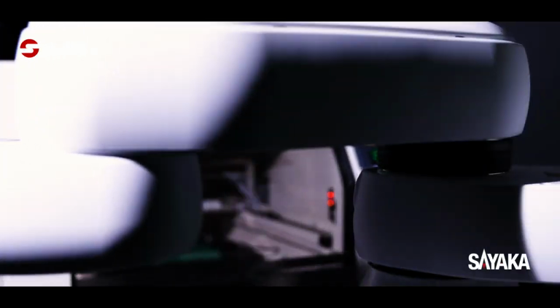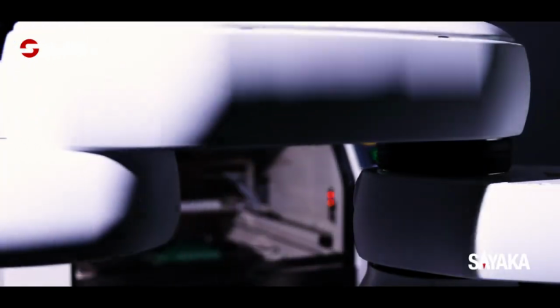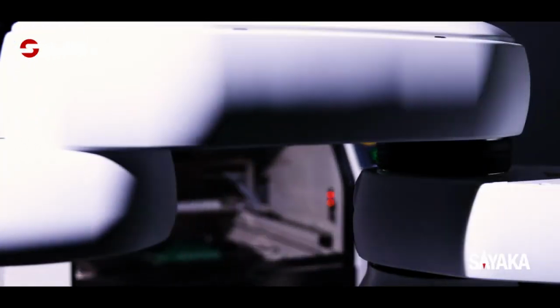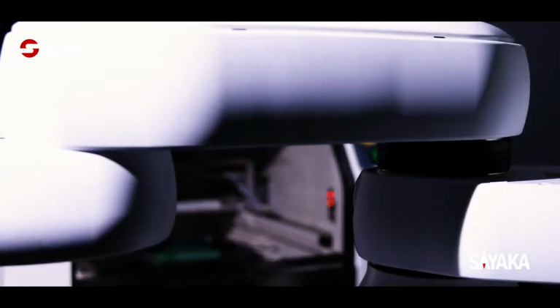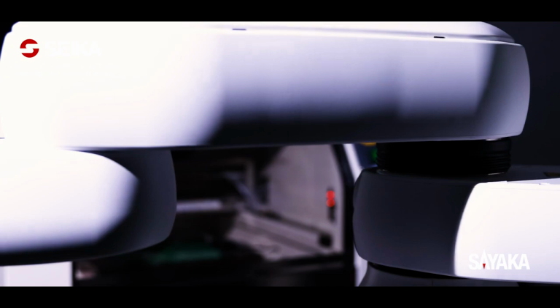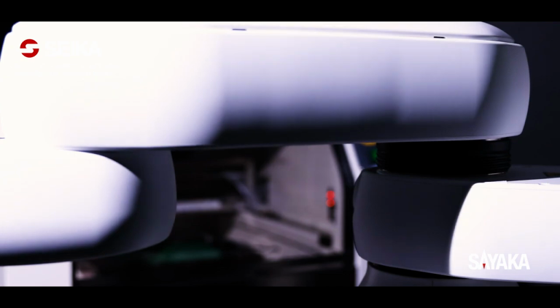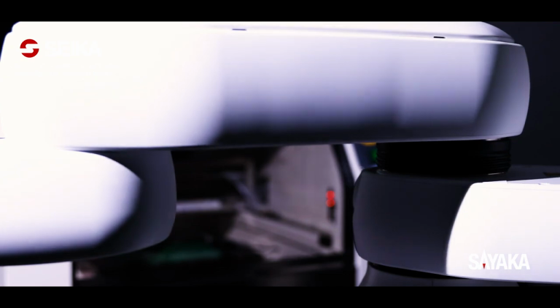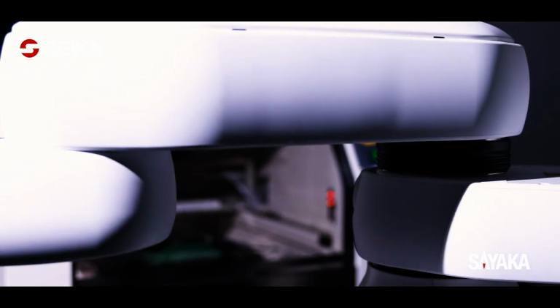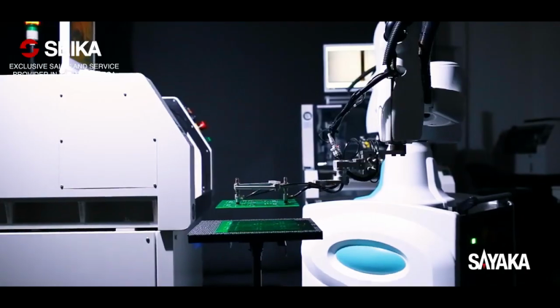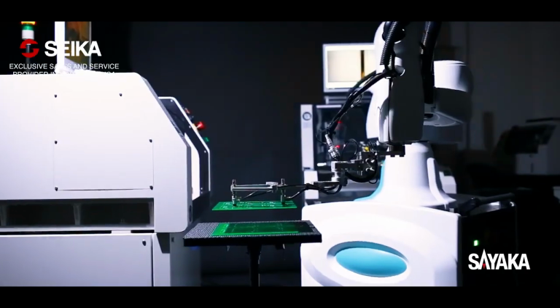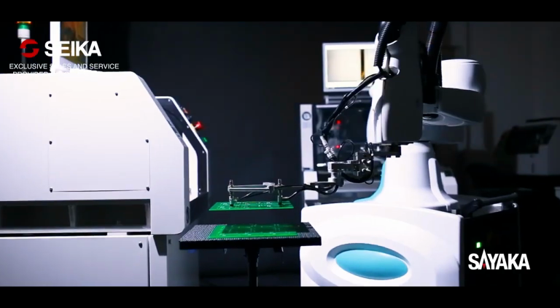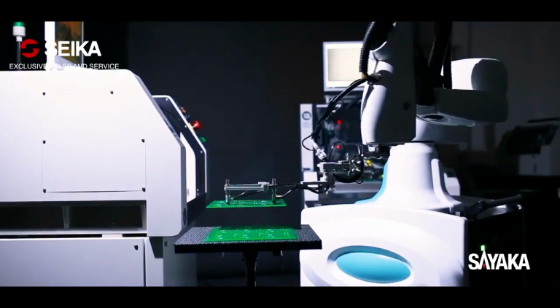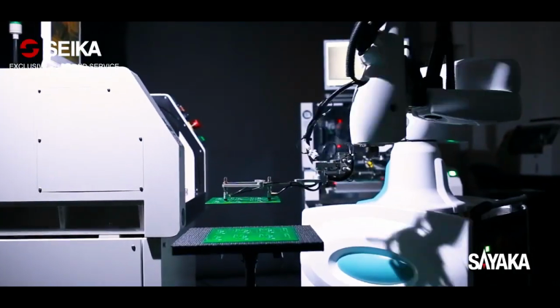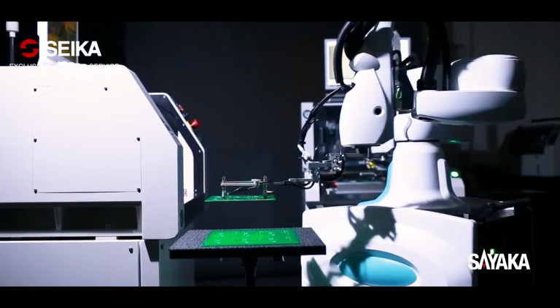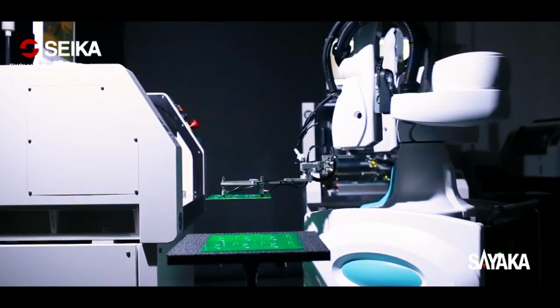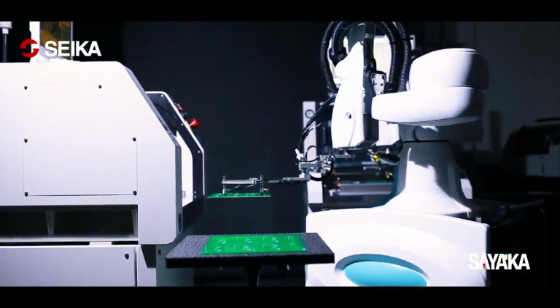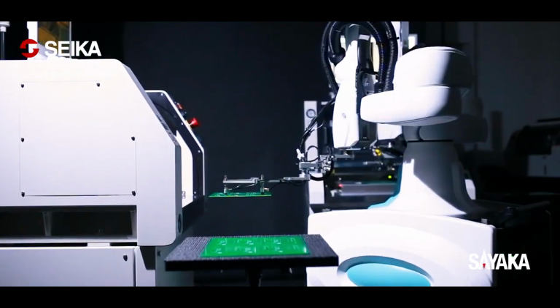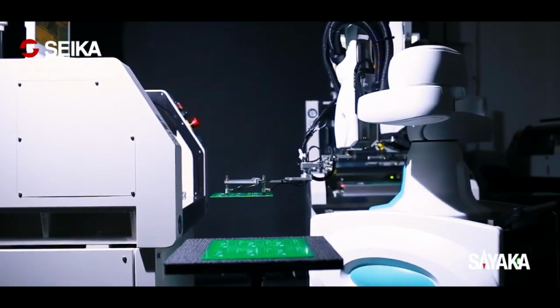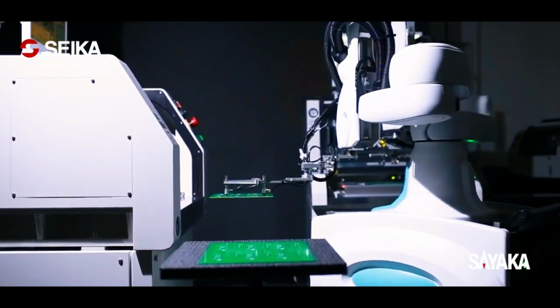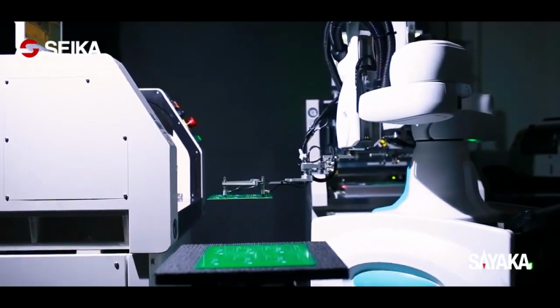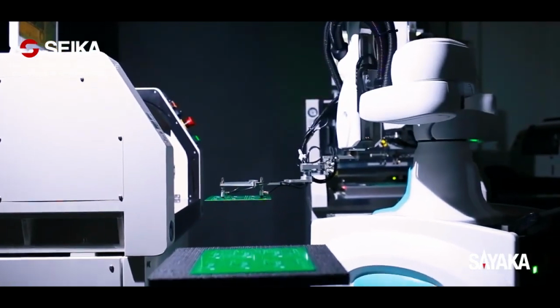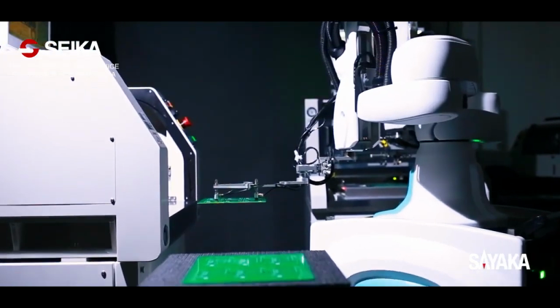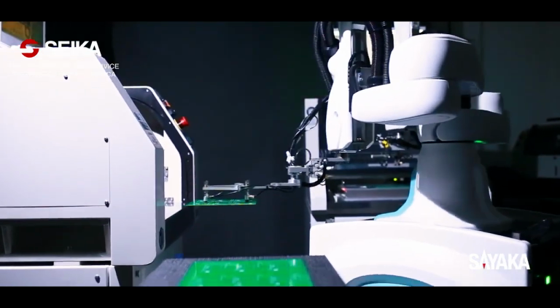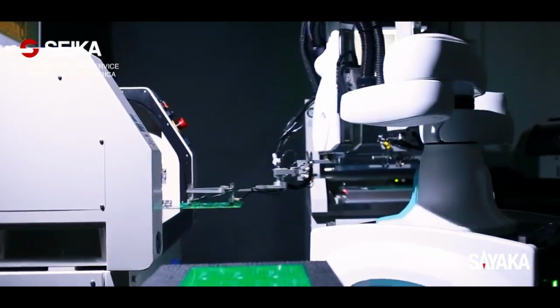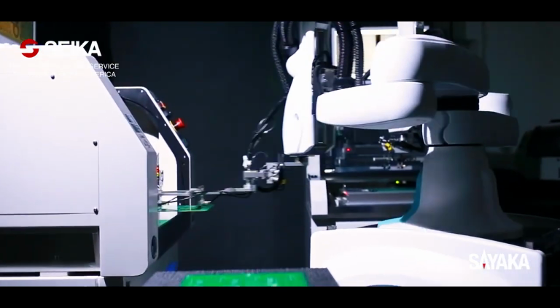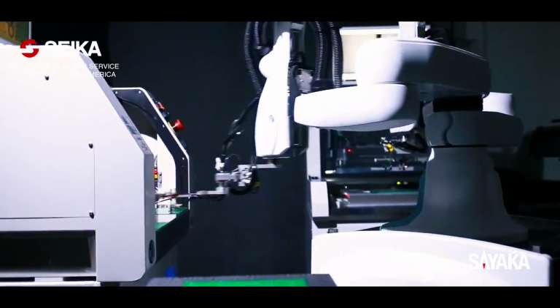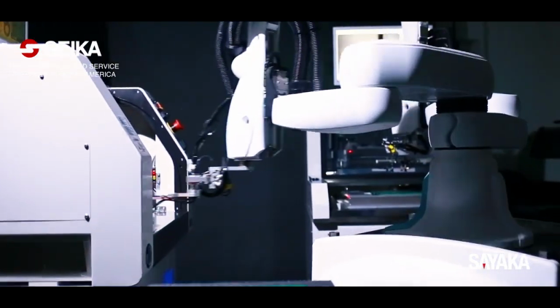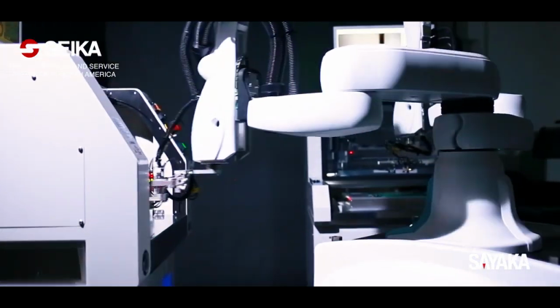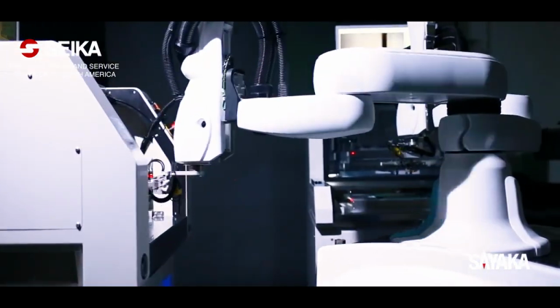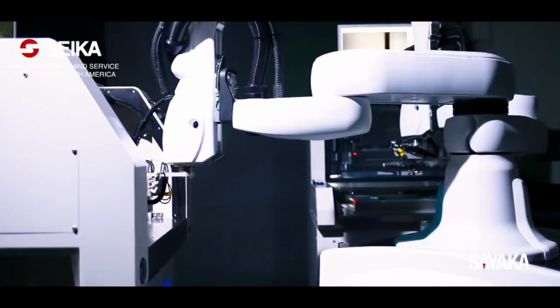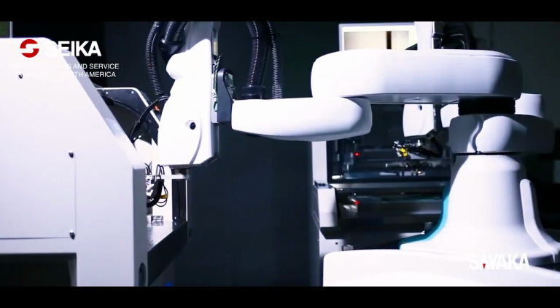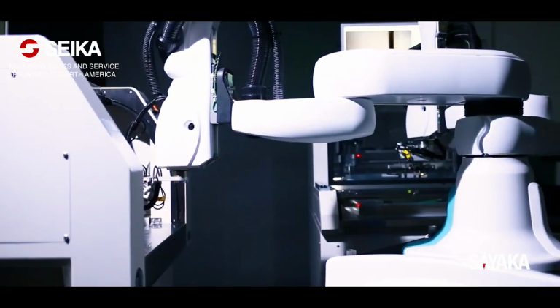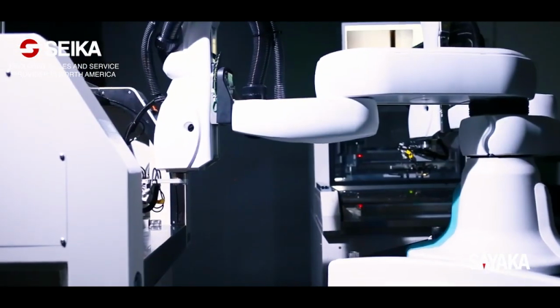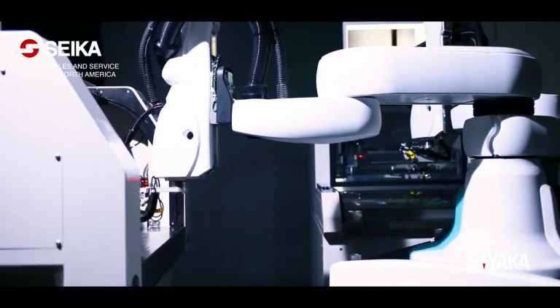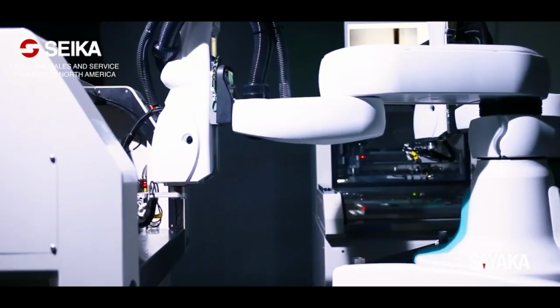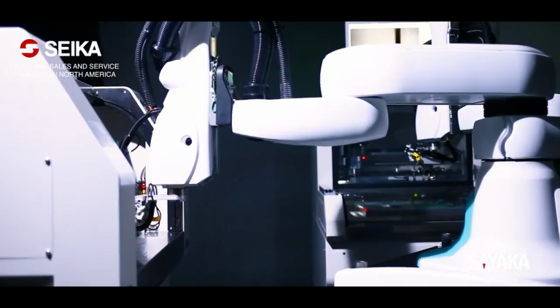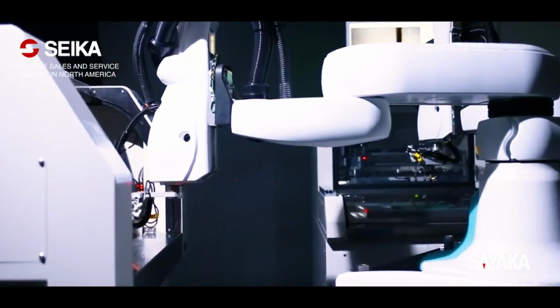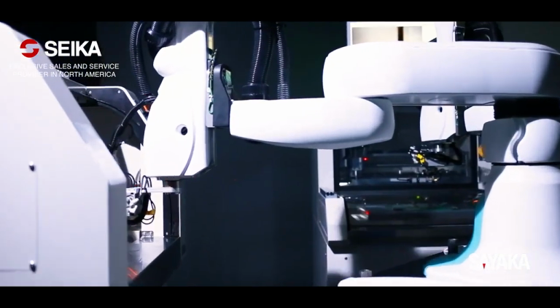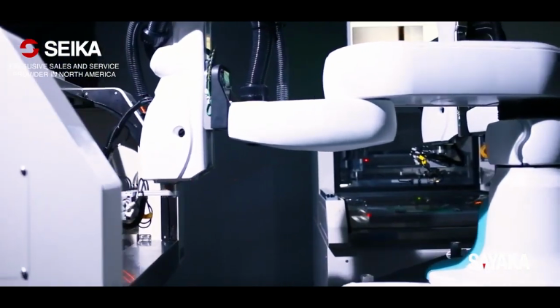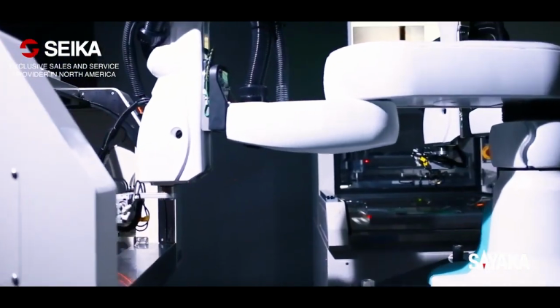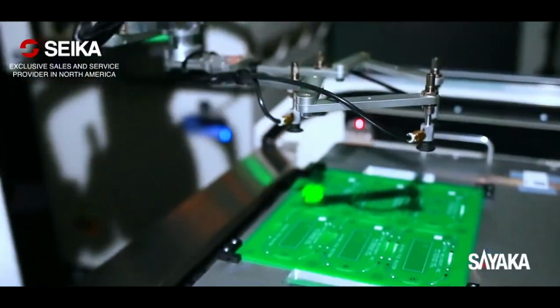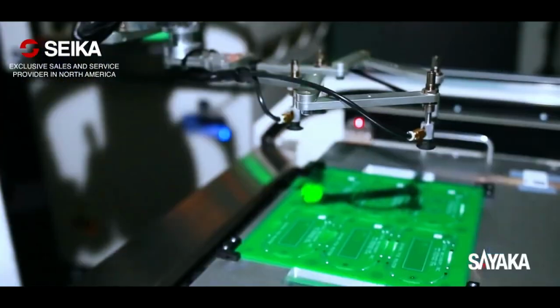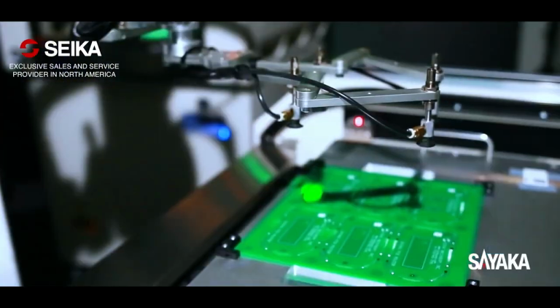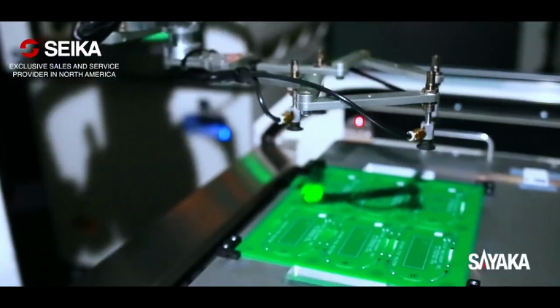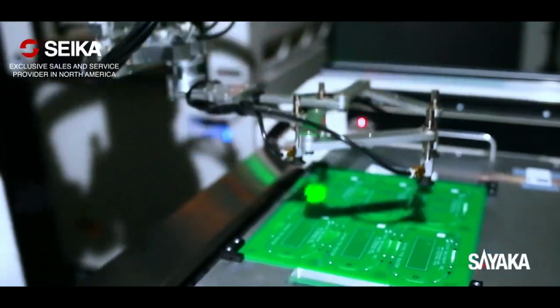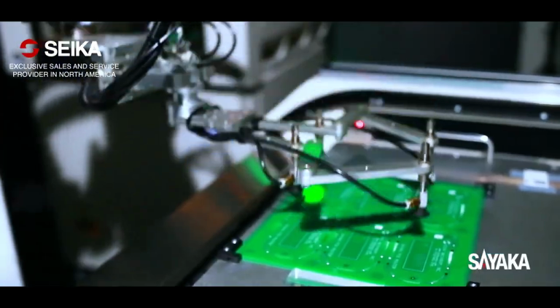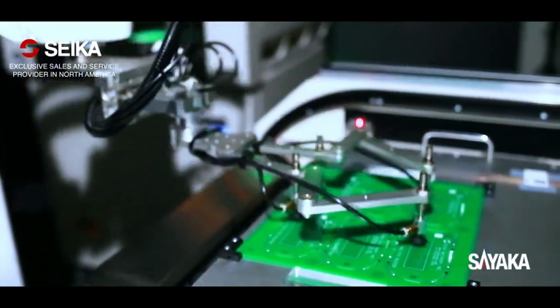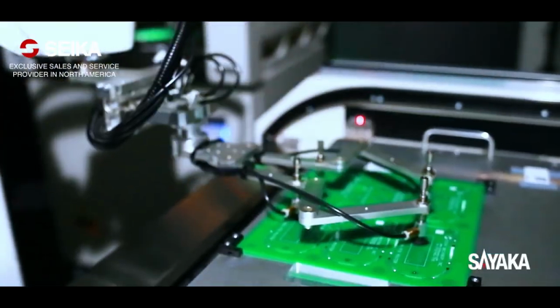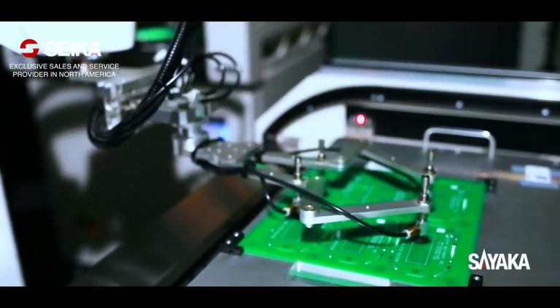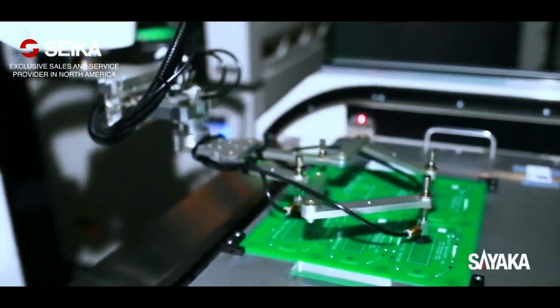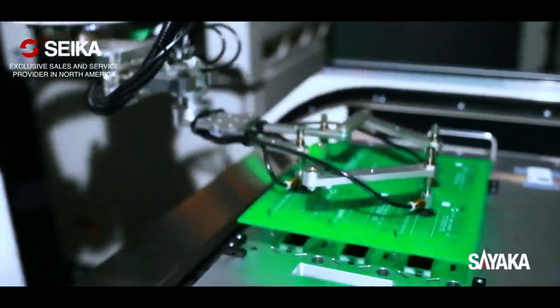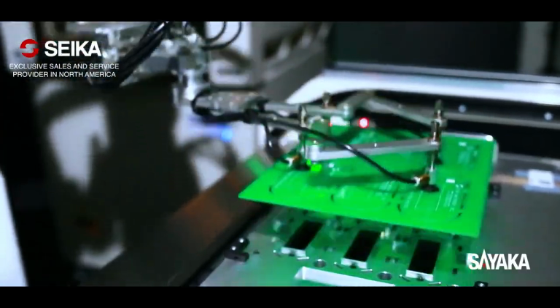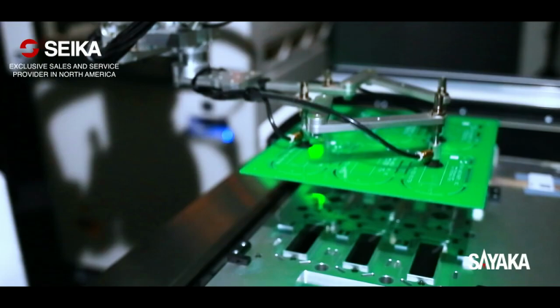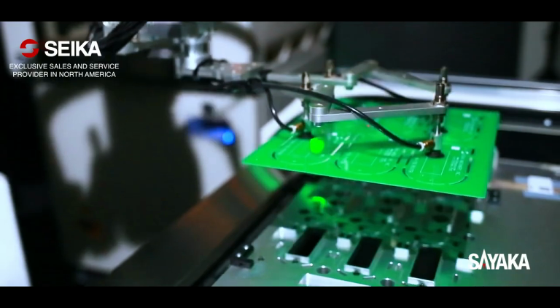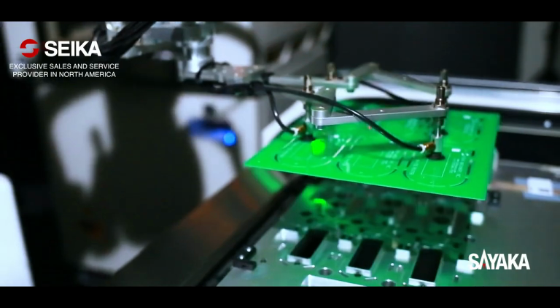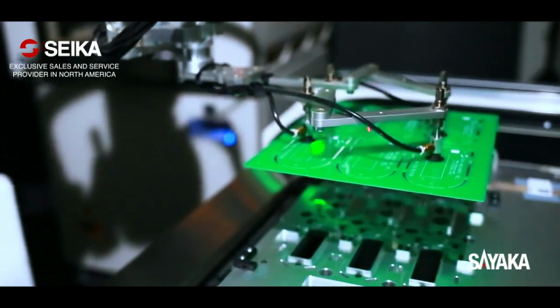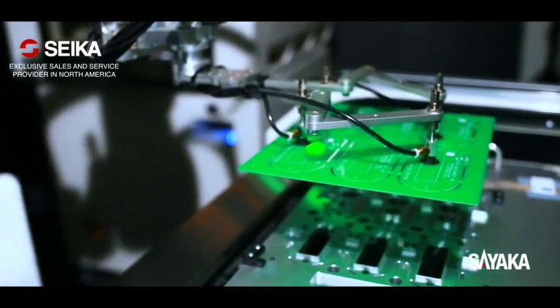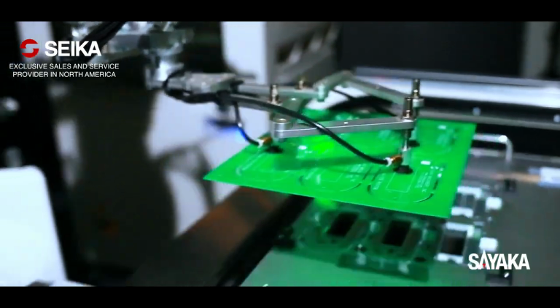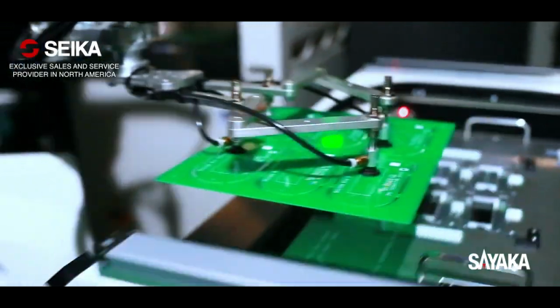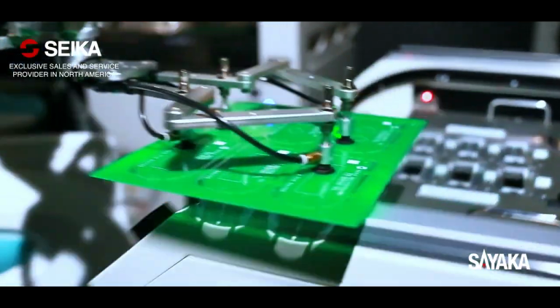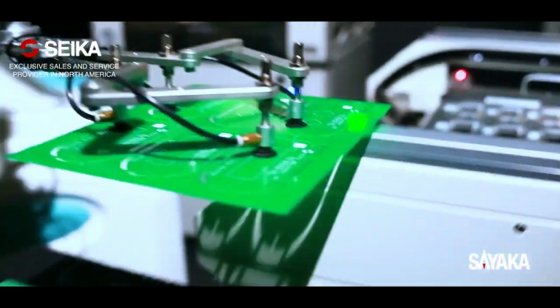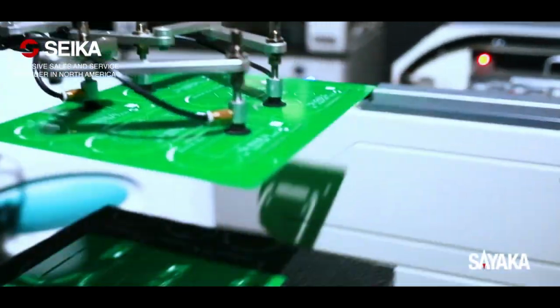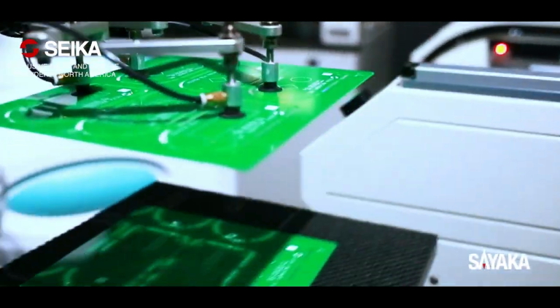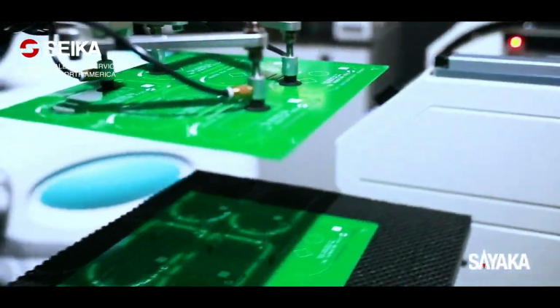Sayaka's new model features a robot interface that makes it easy for users to connect with their robots and automated applications.